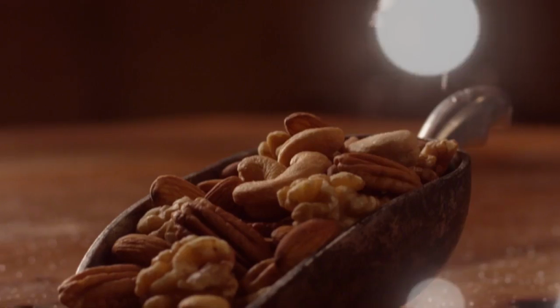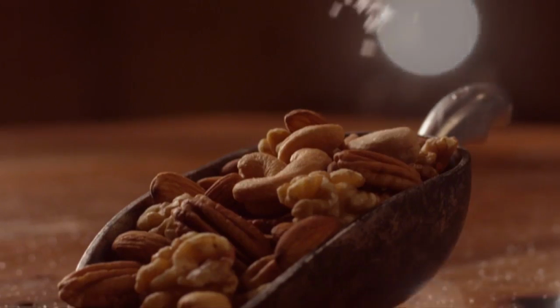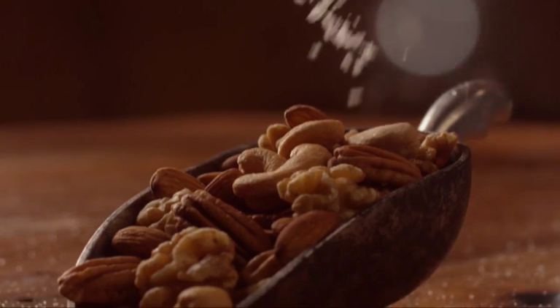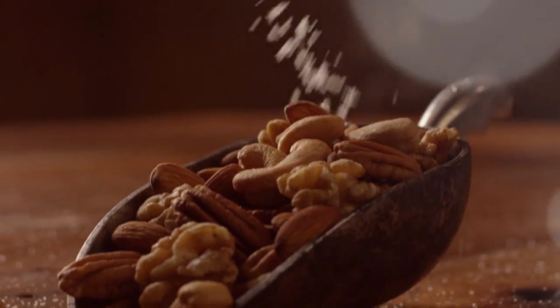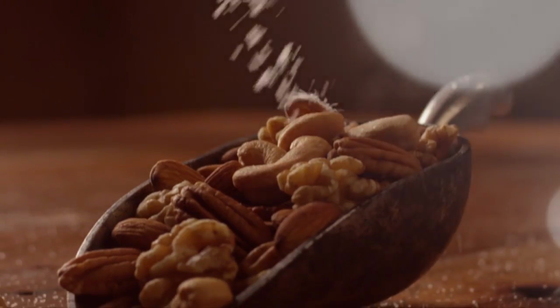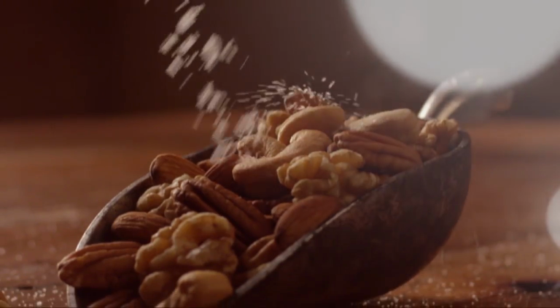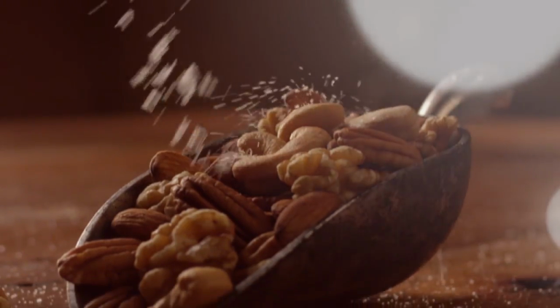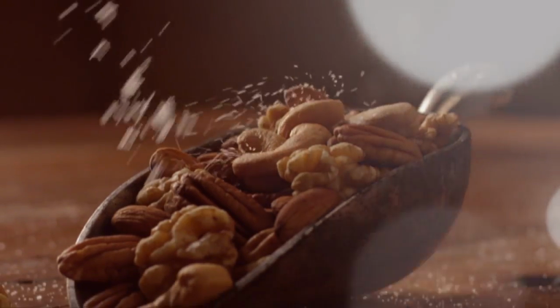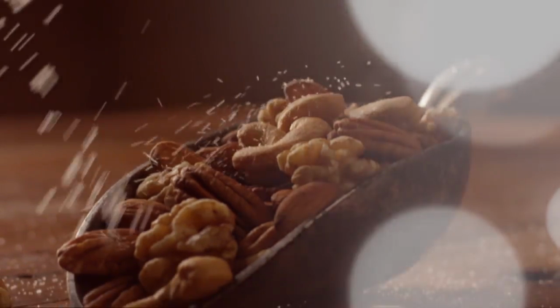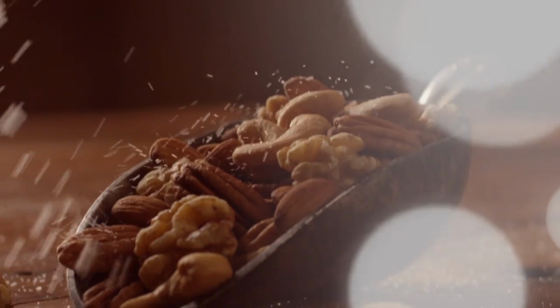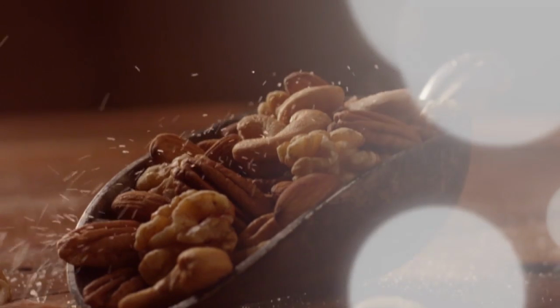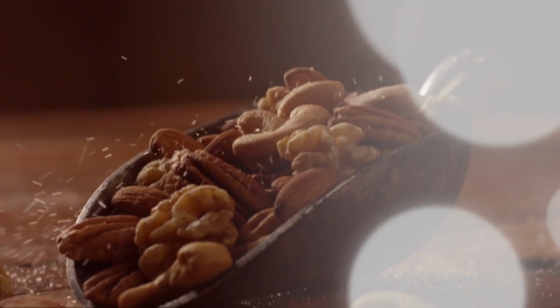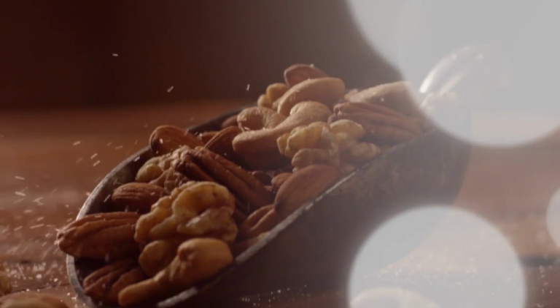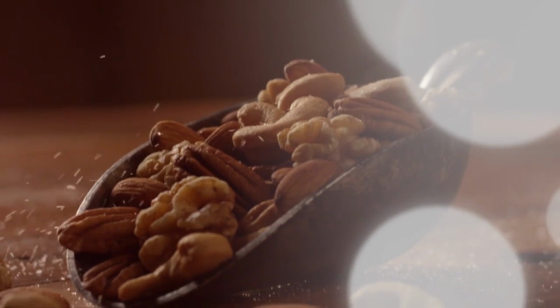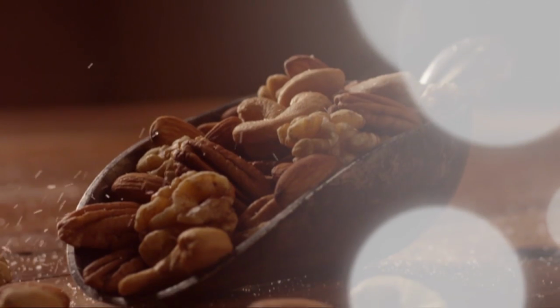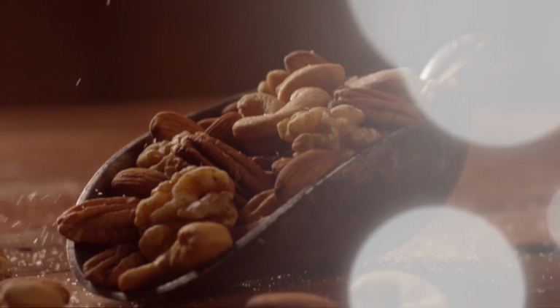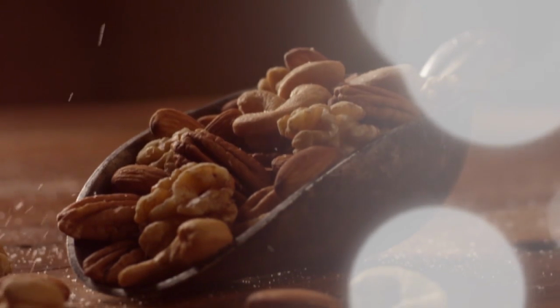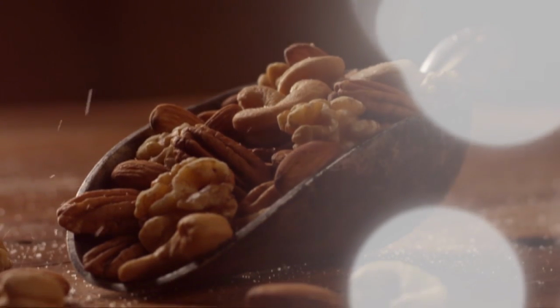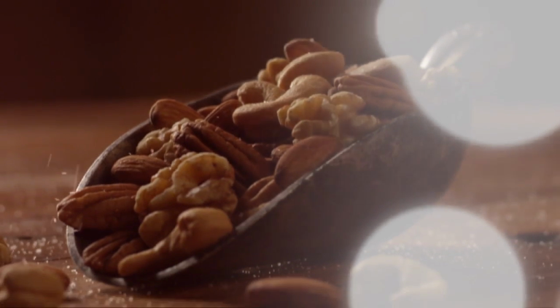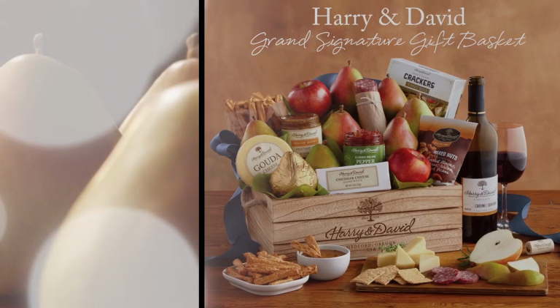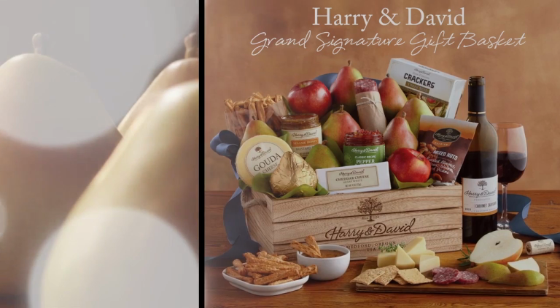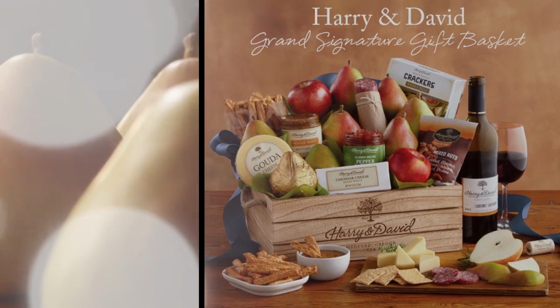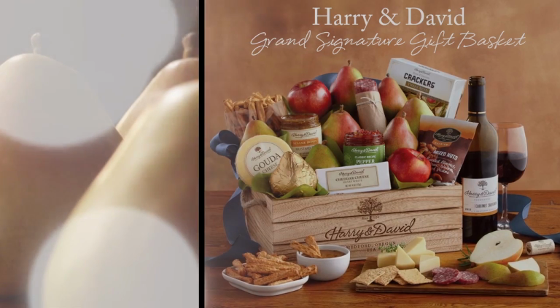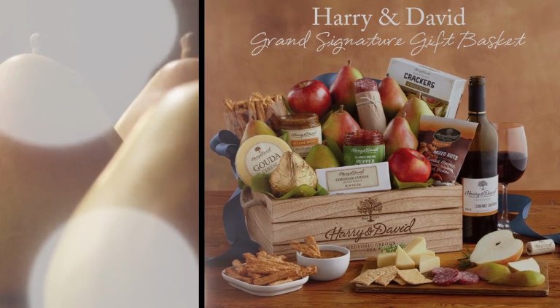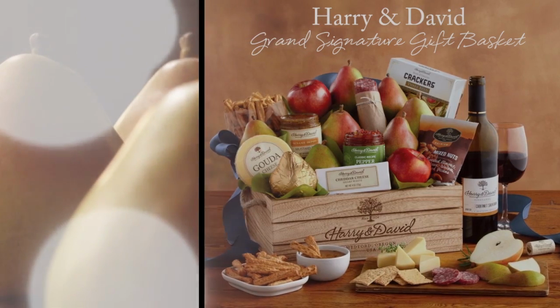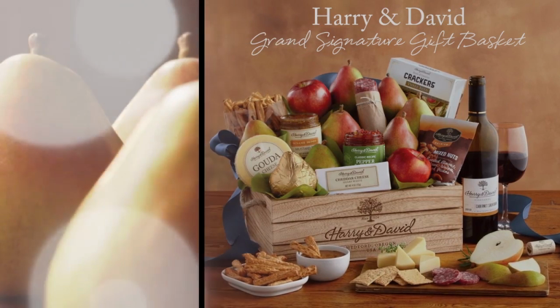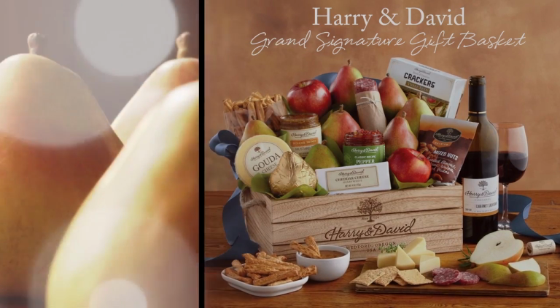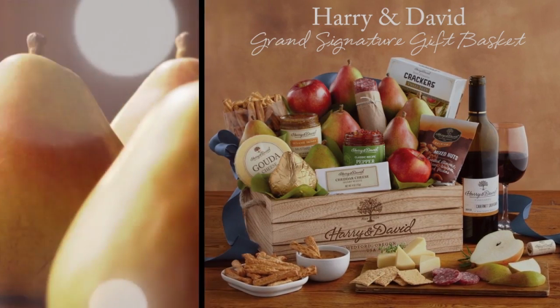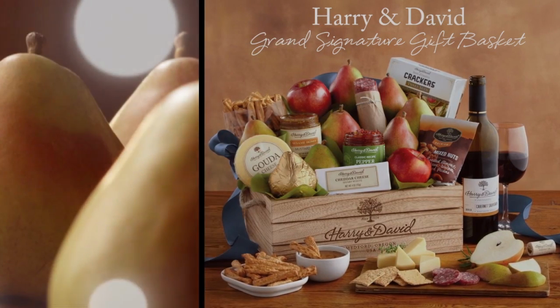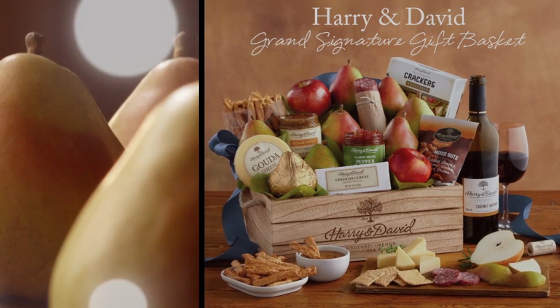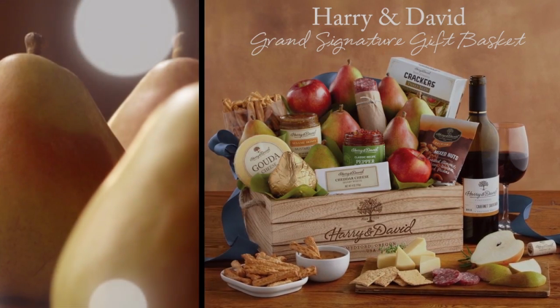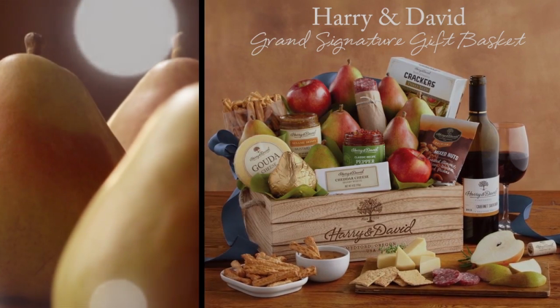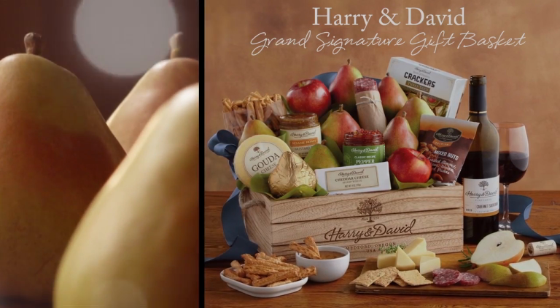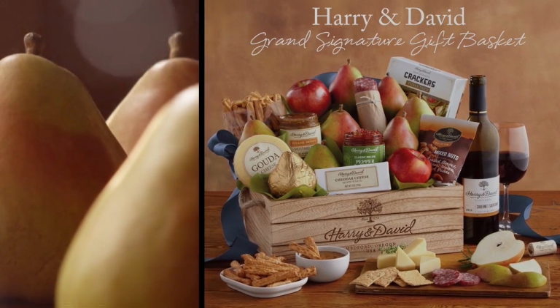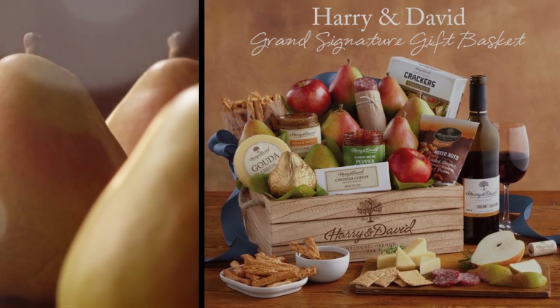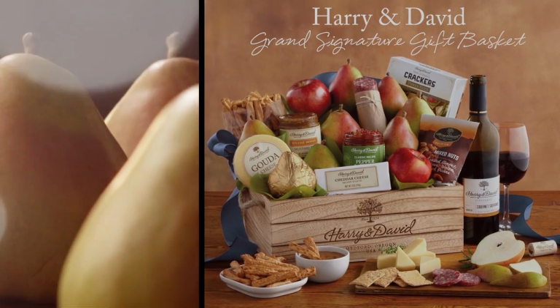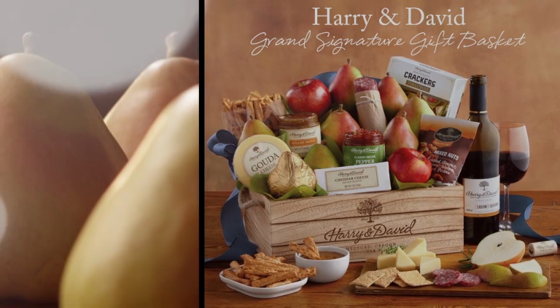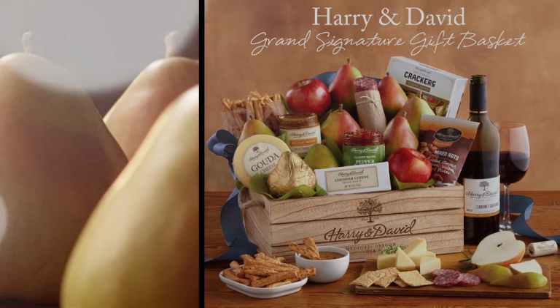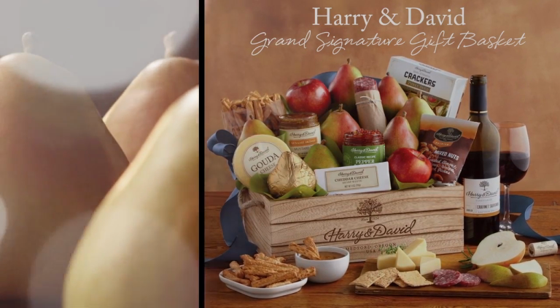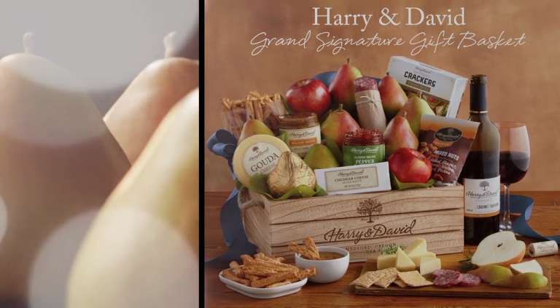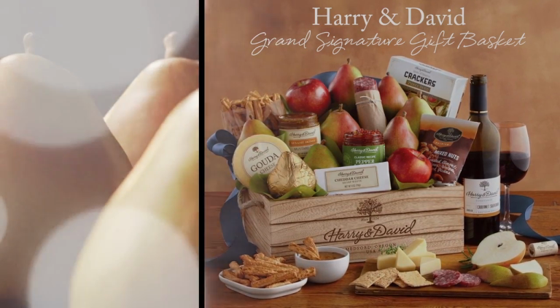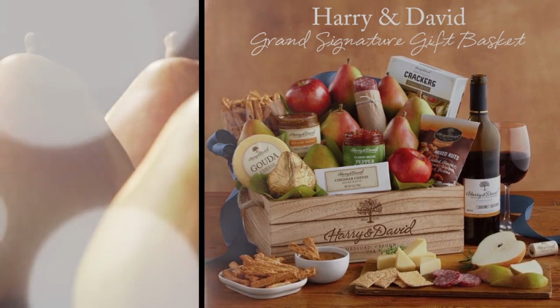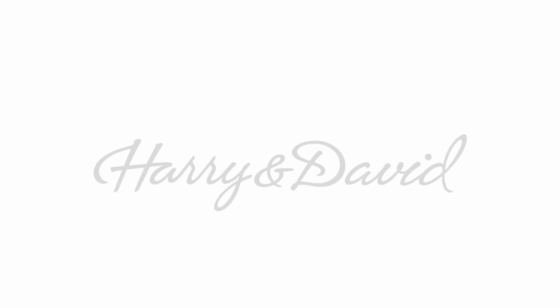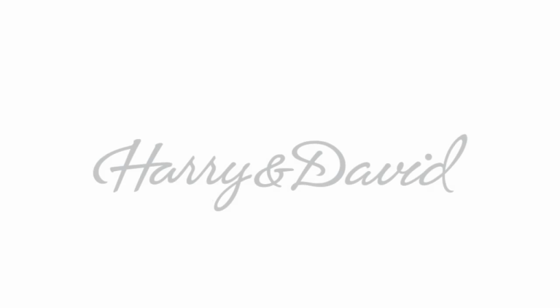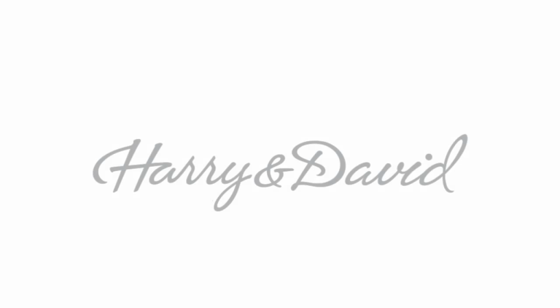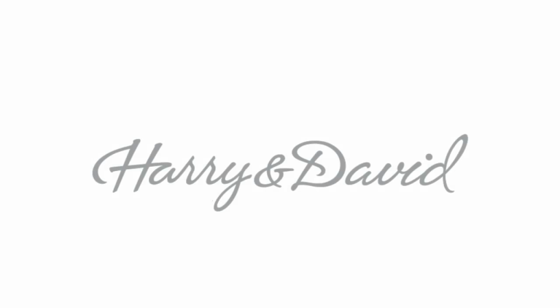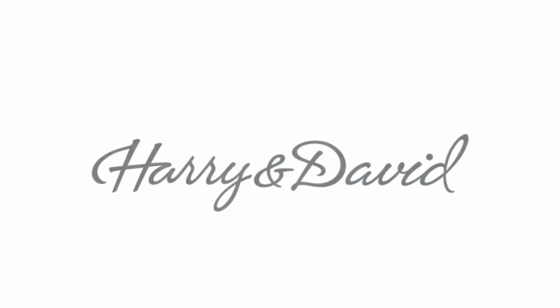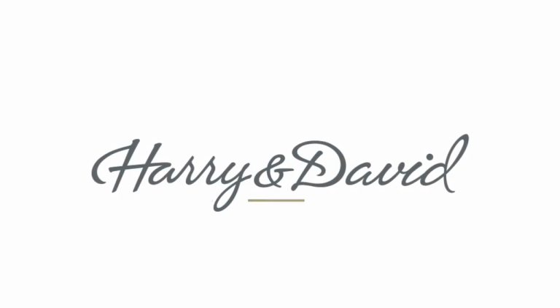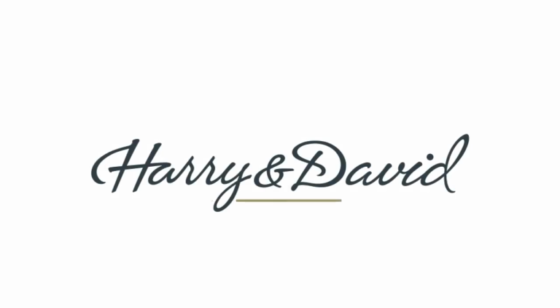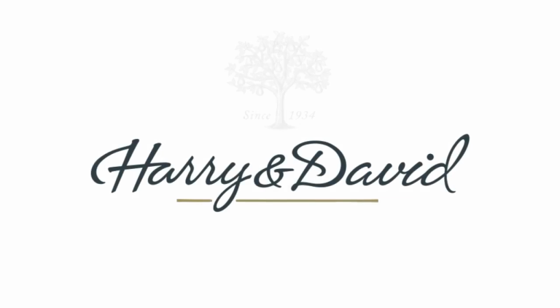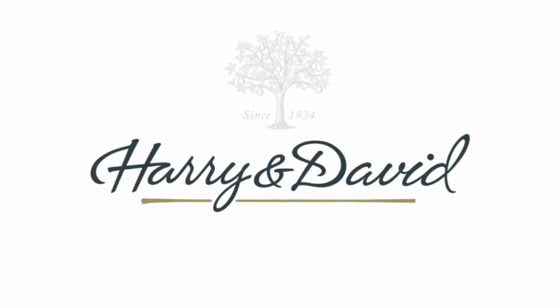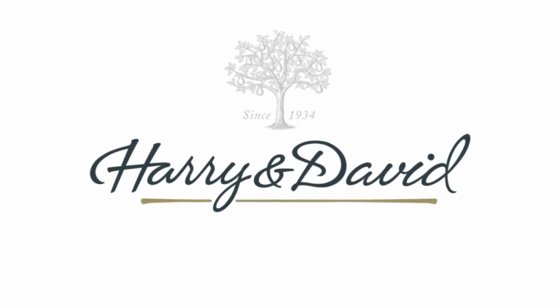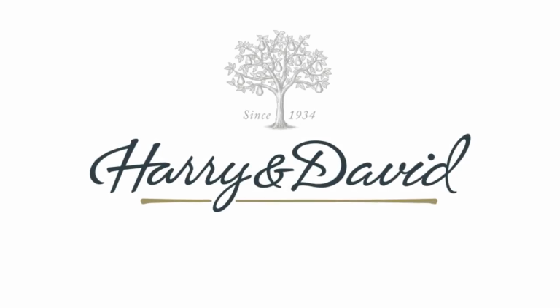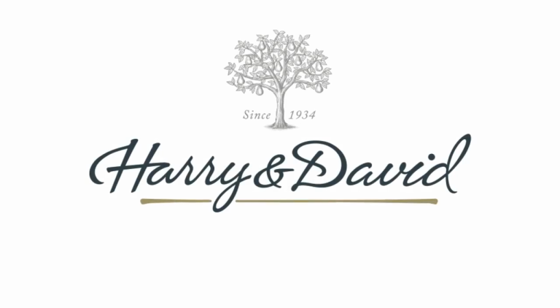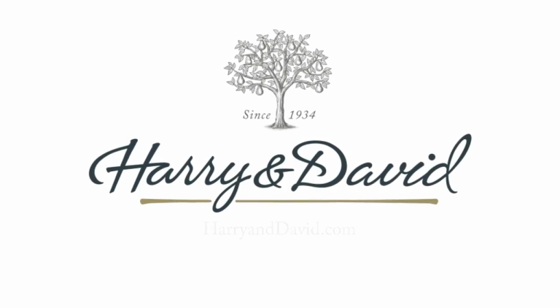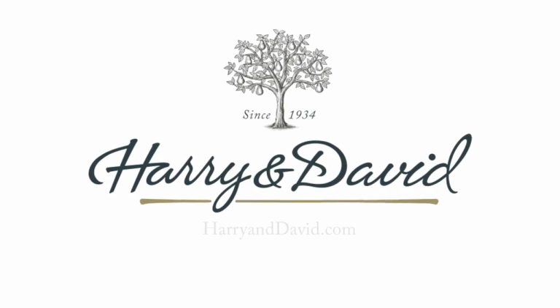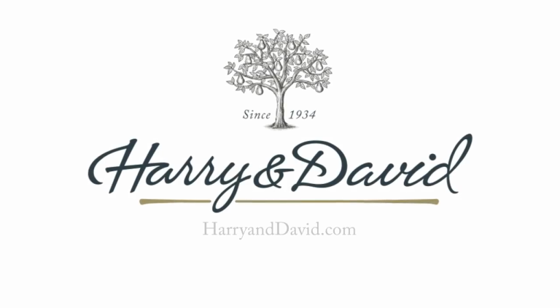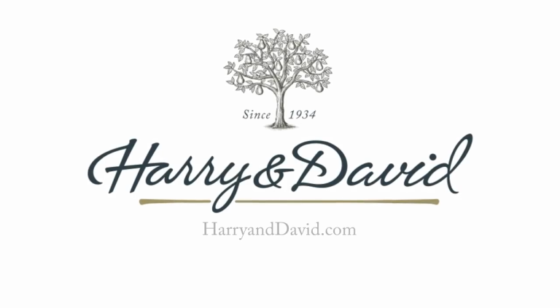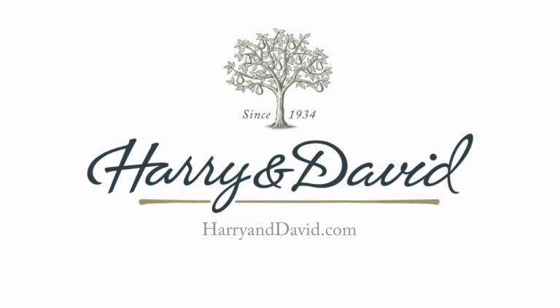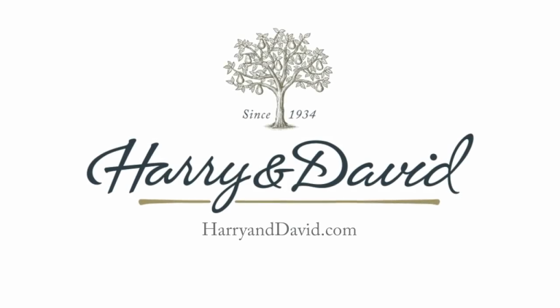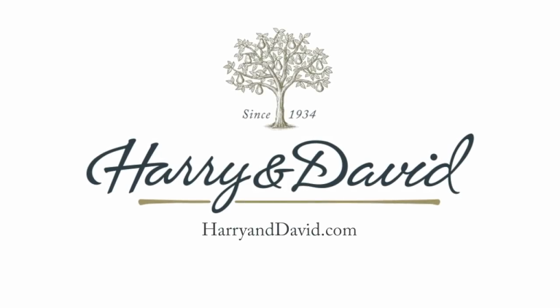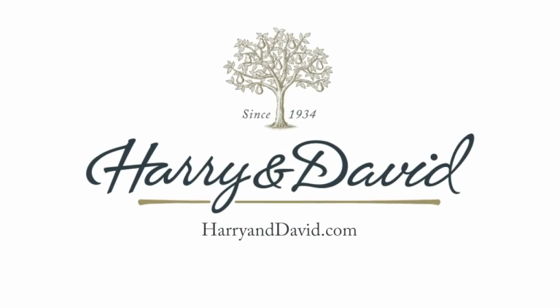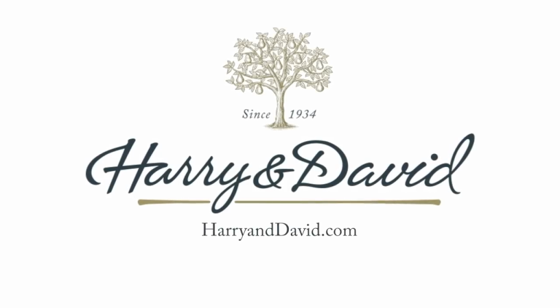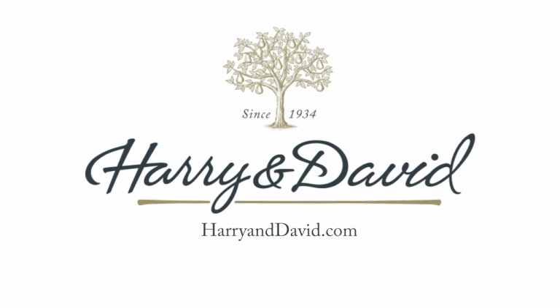This delightful mix of fruit and snacks makes a grand gift for any occasion. Shop for this at harryanddavid.com.